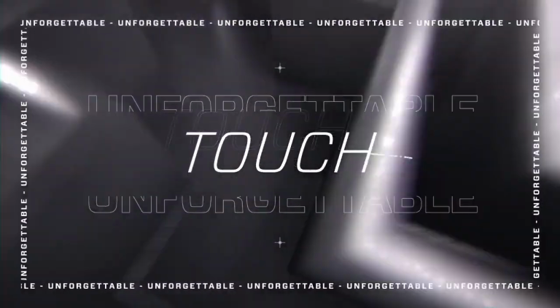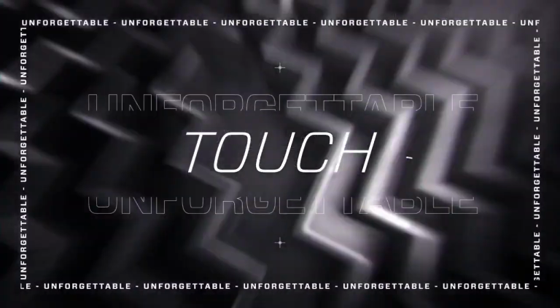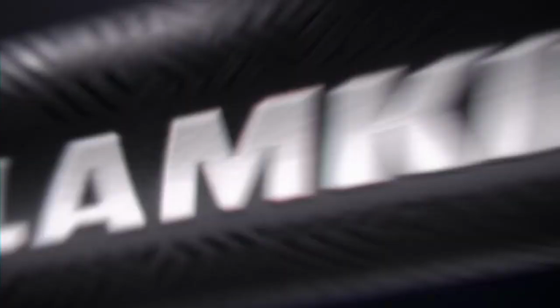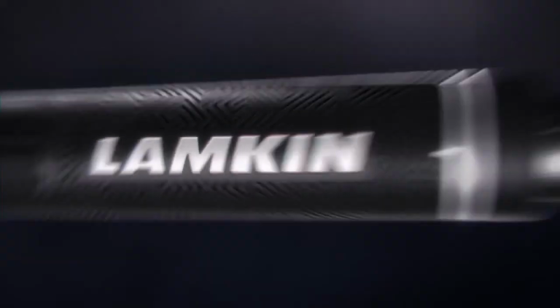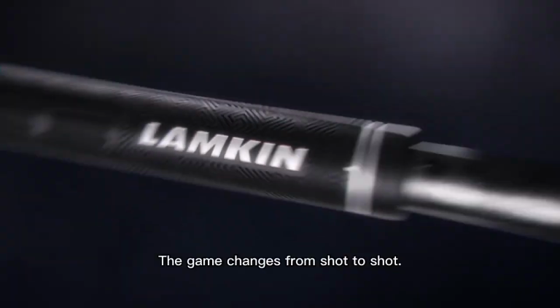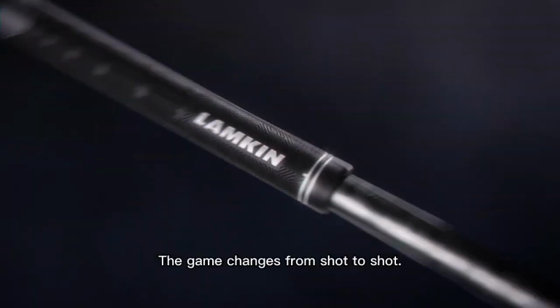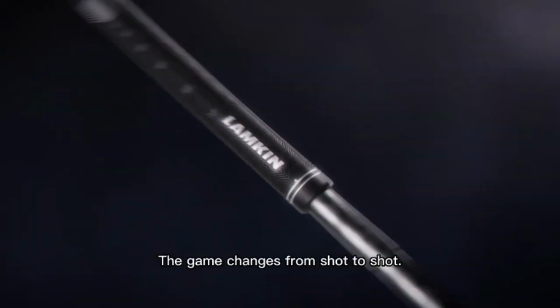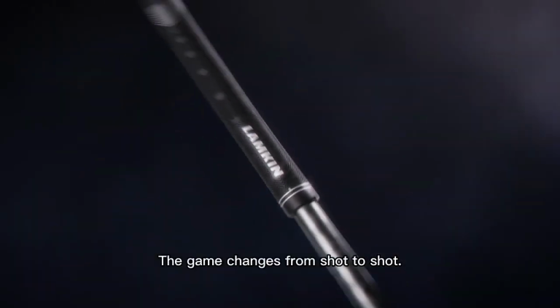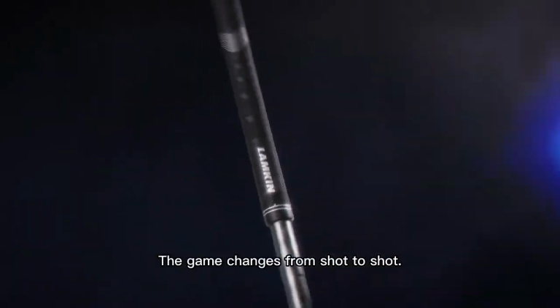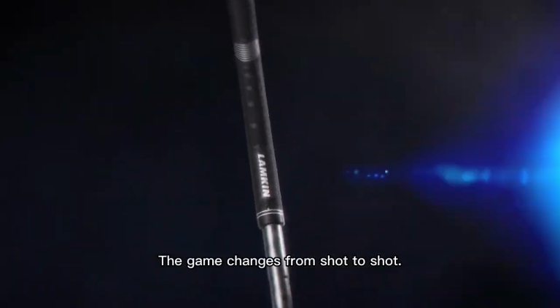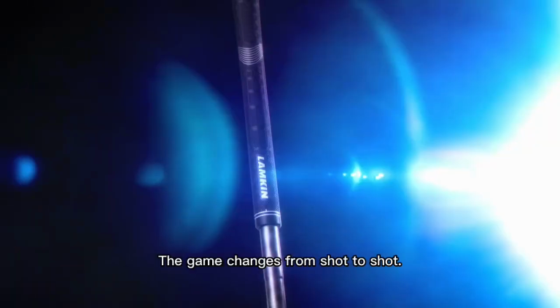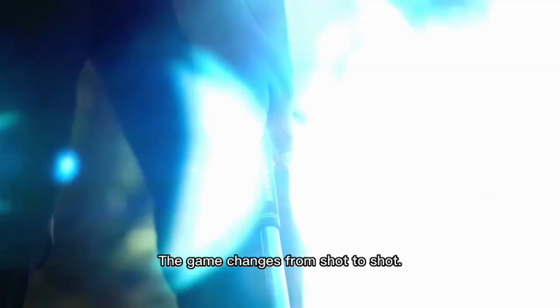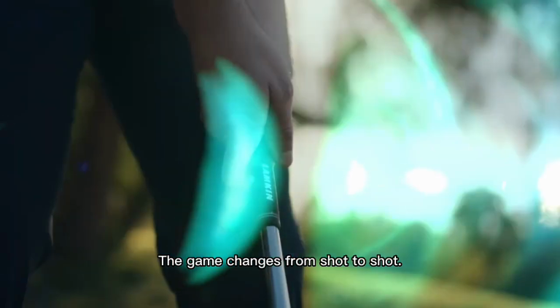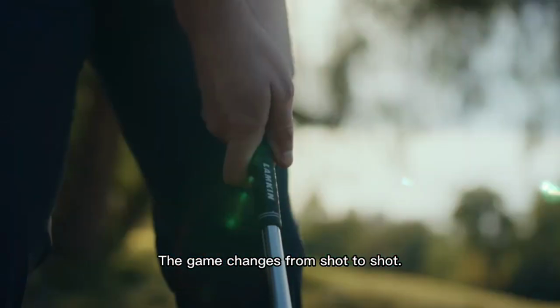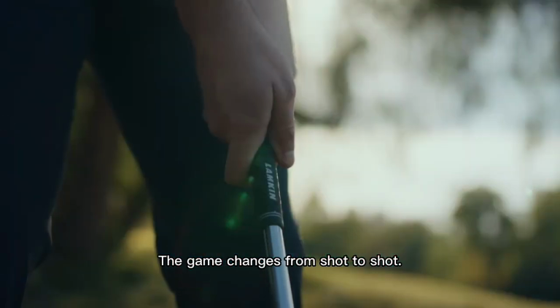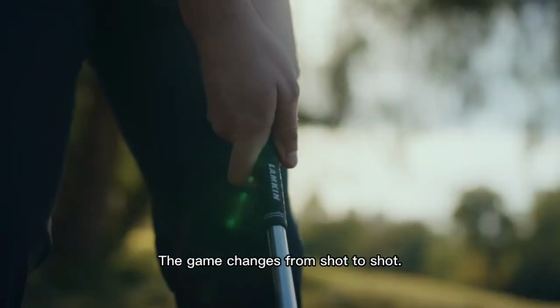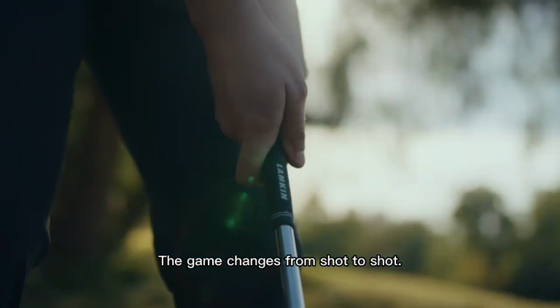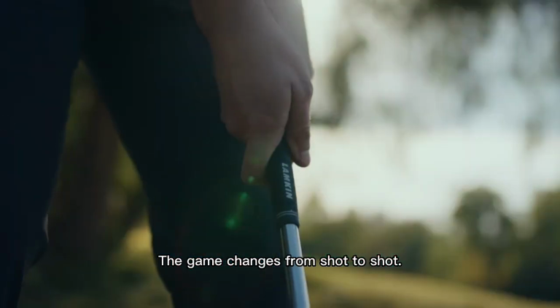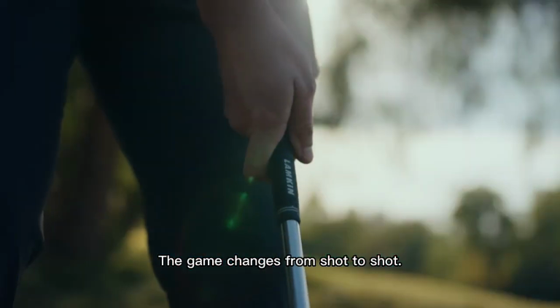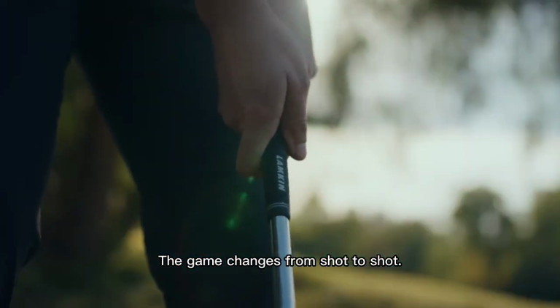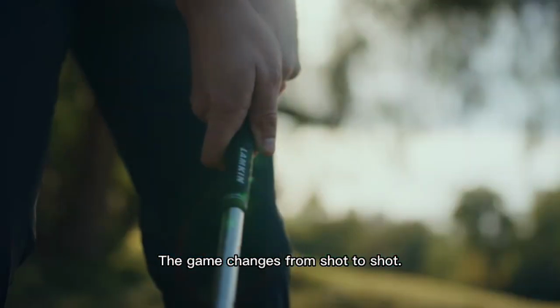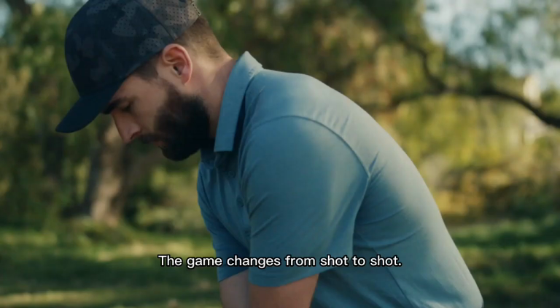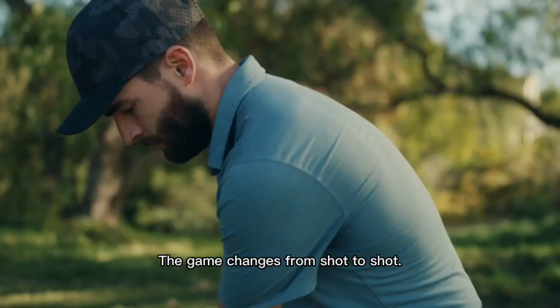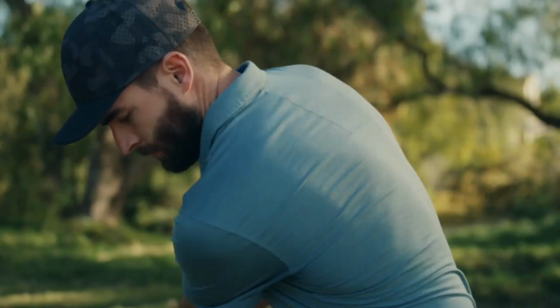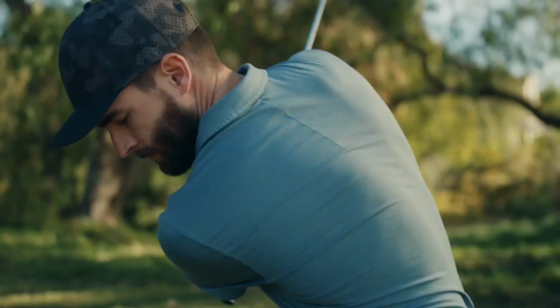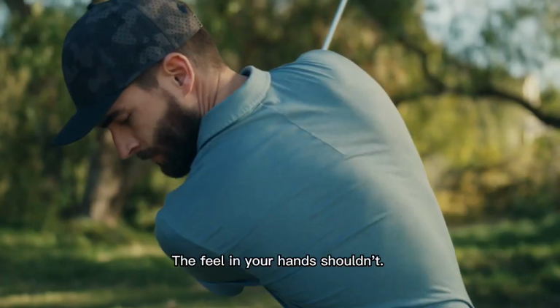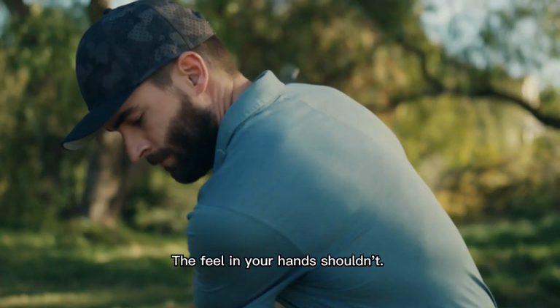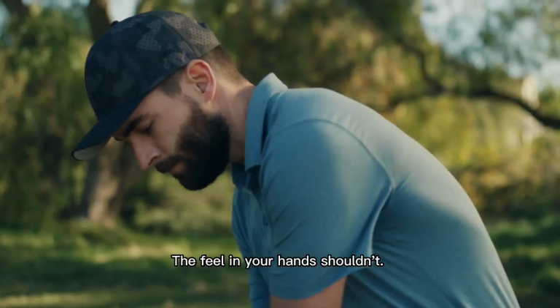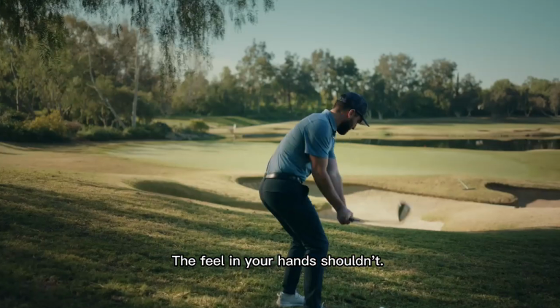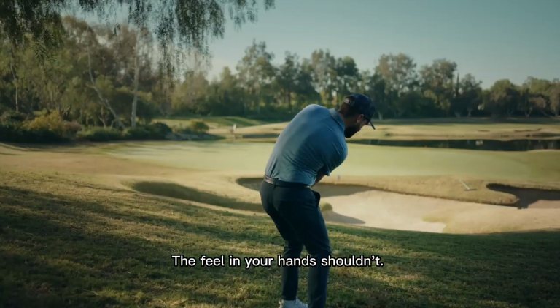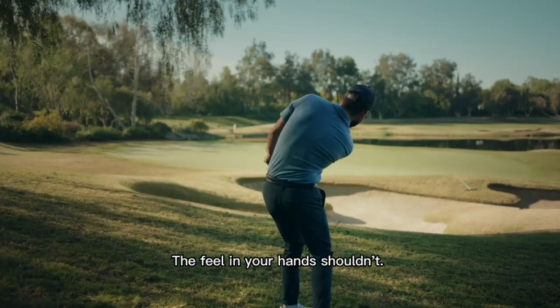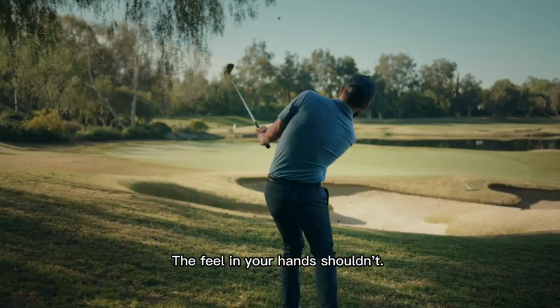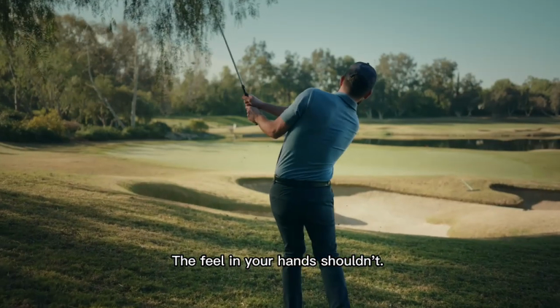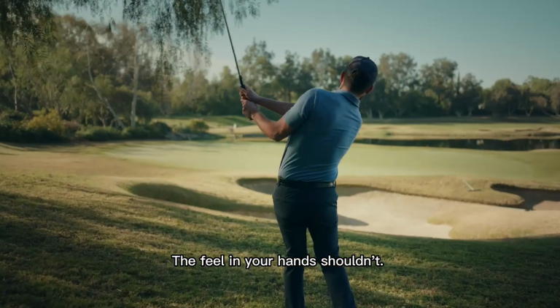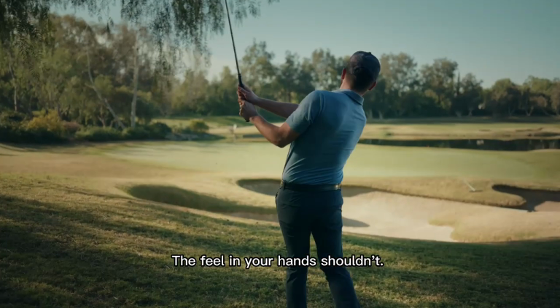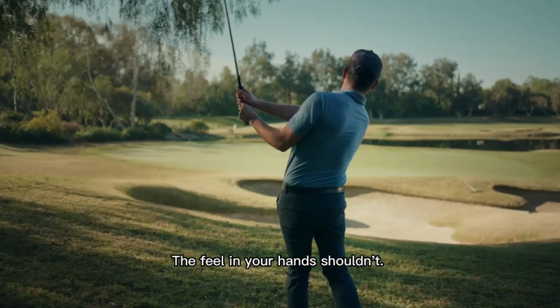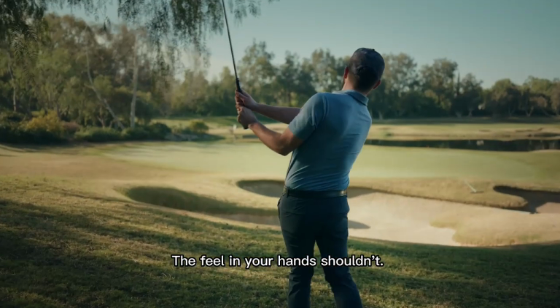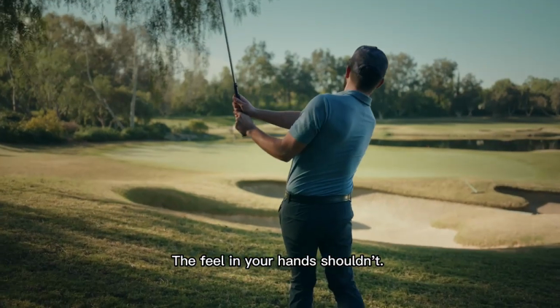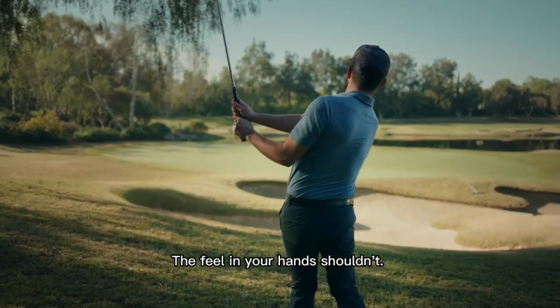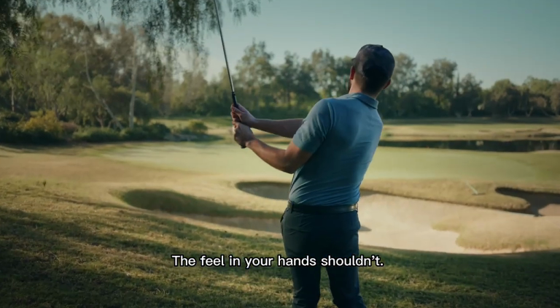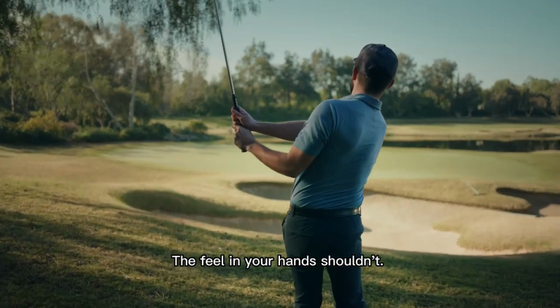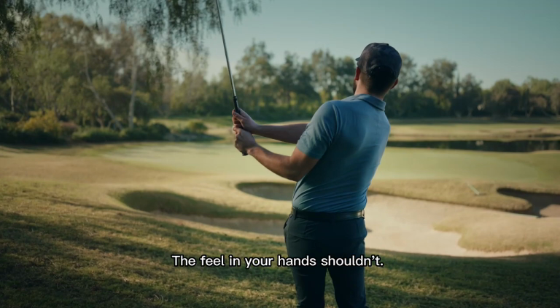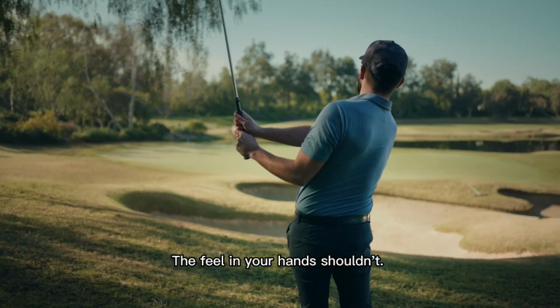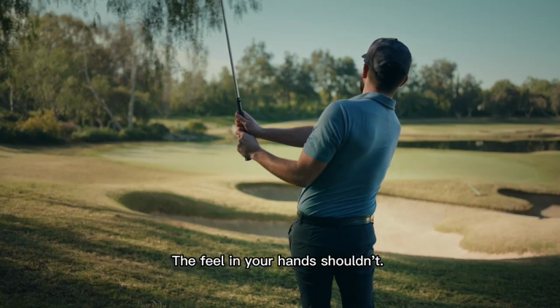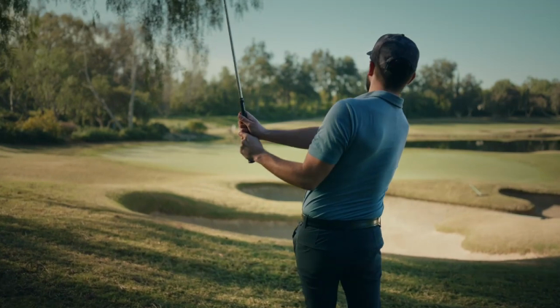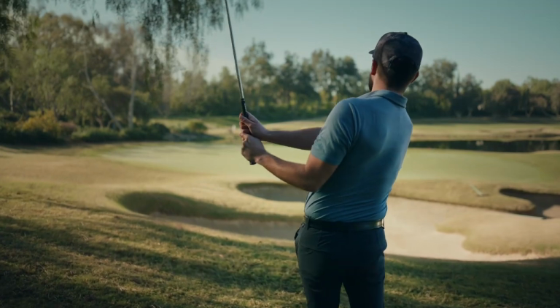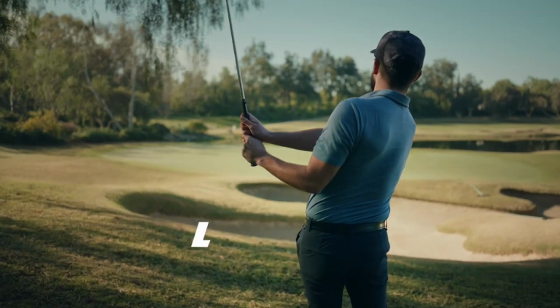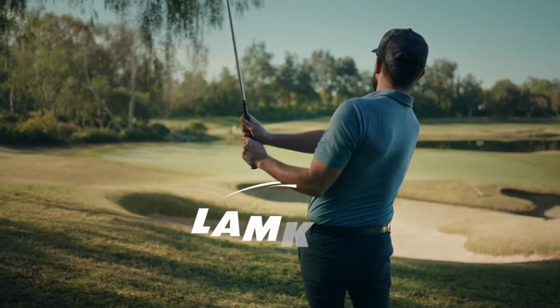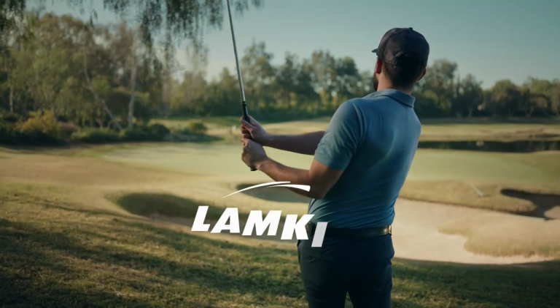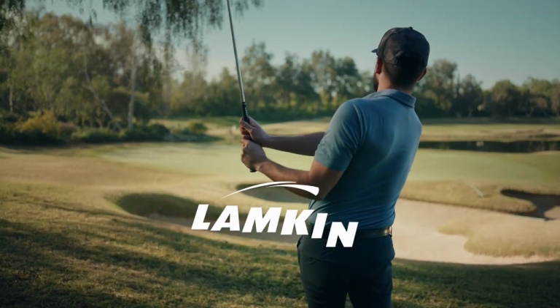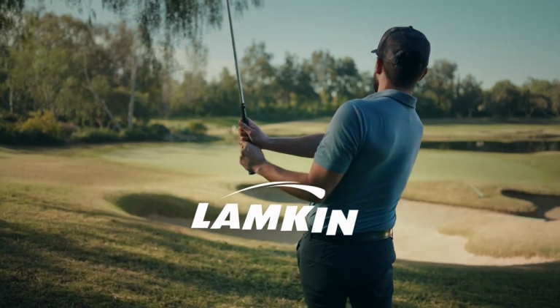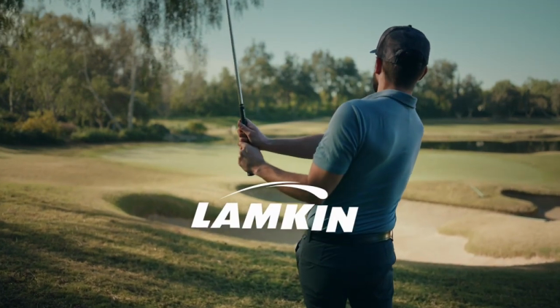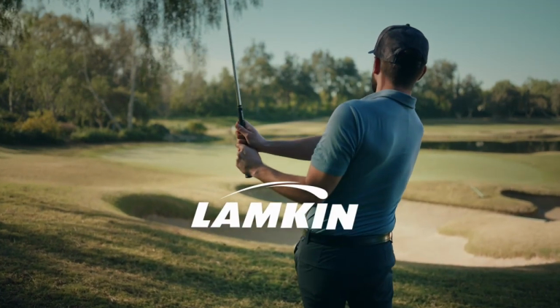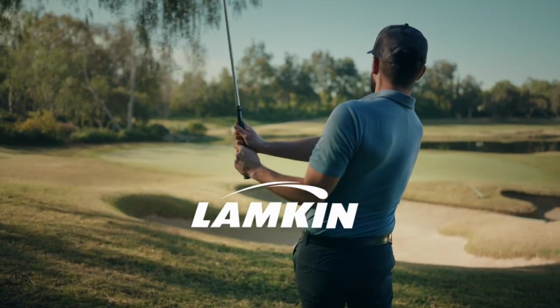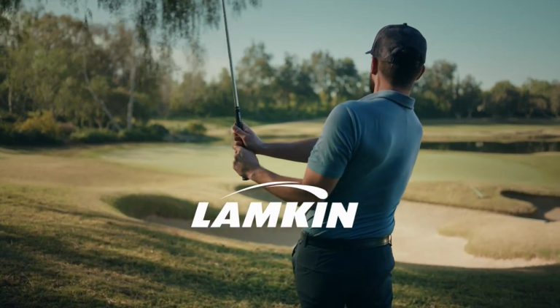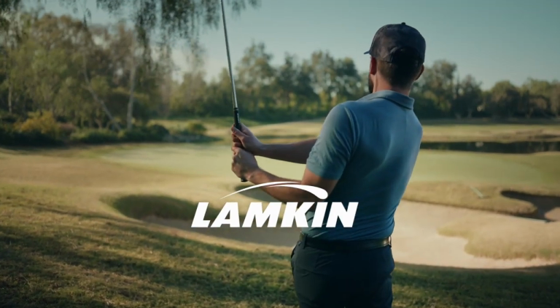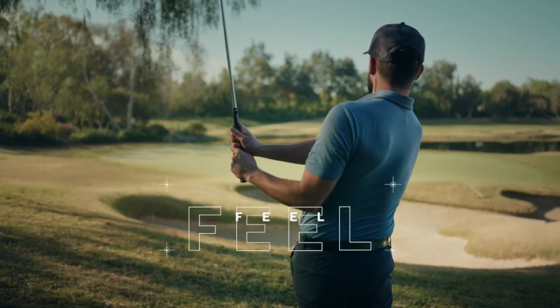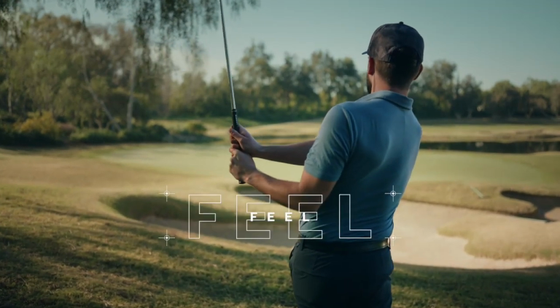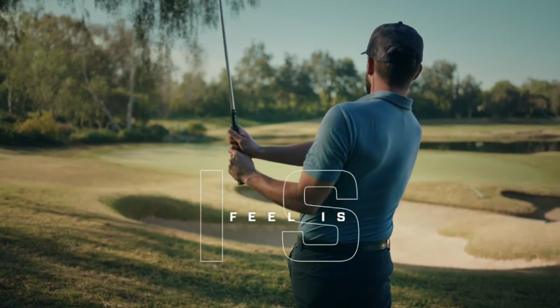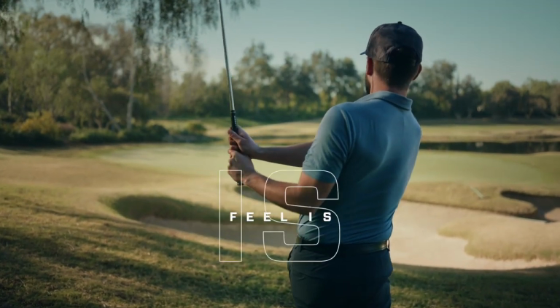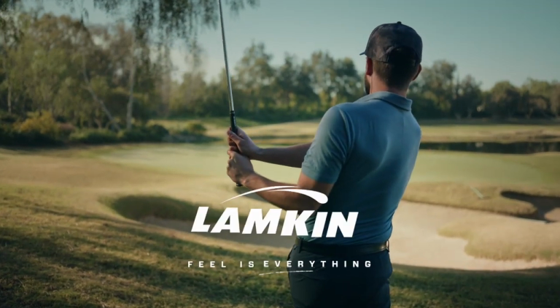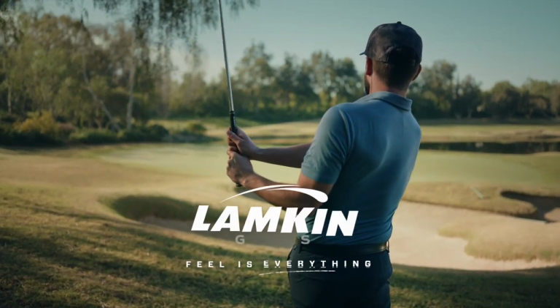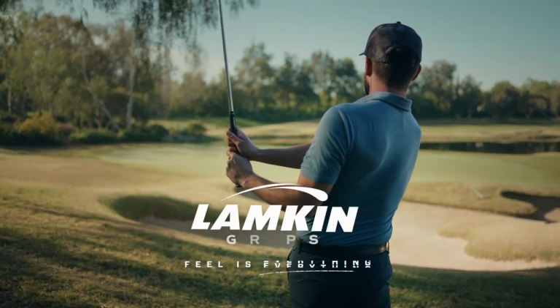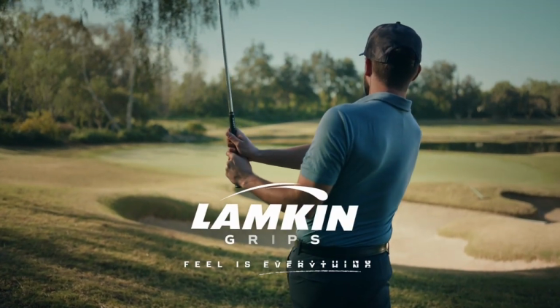The game changes from shot to shot. The feel in your hands shouldn't. Lampkin. Feel is everything.